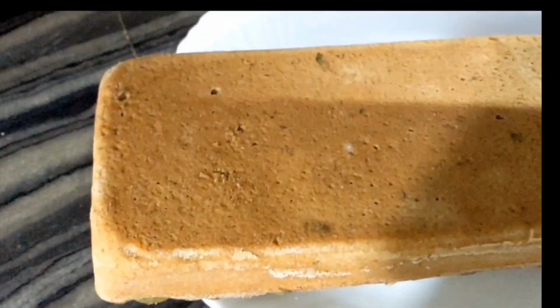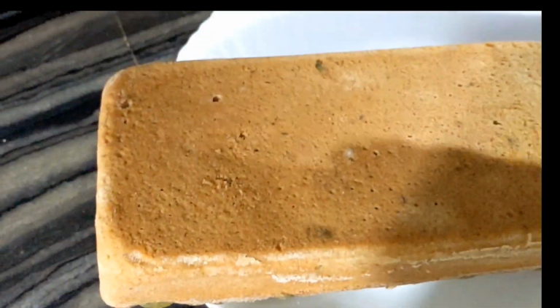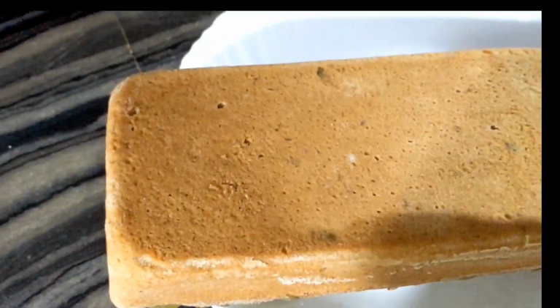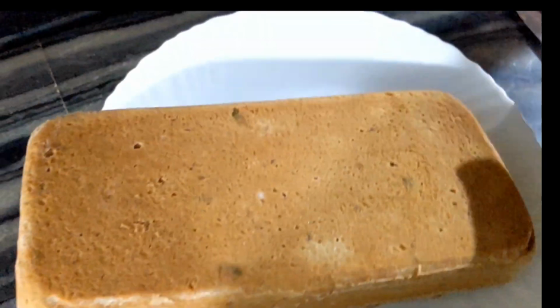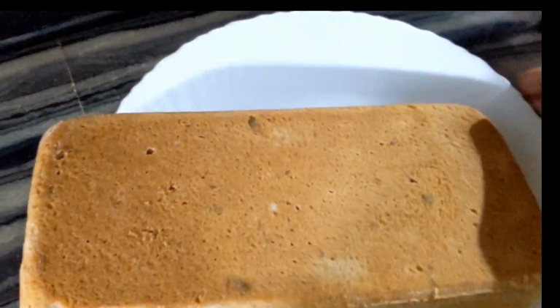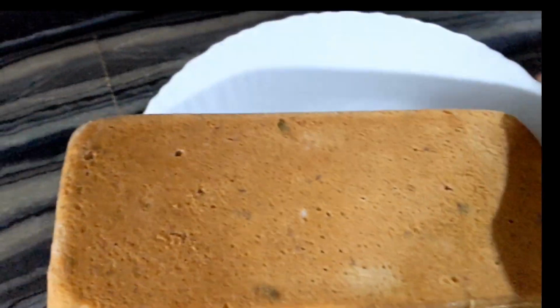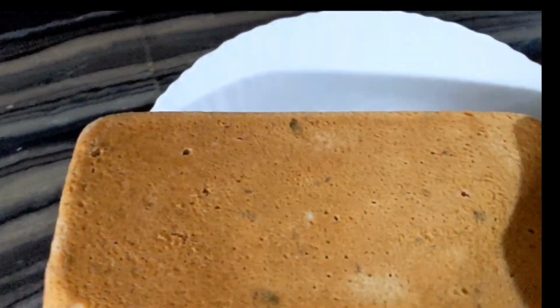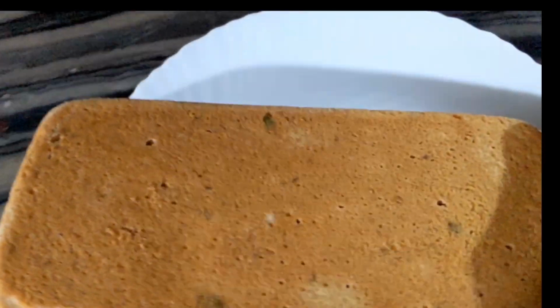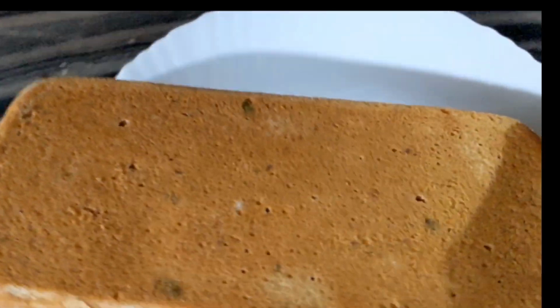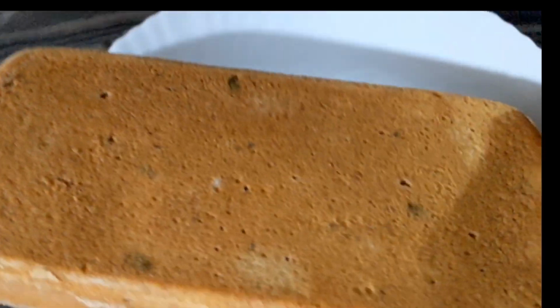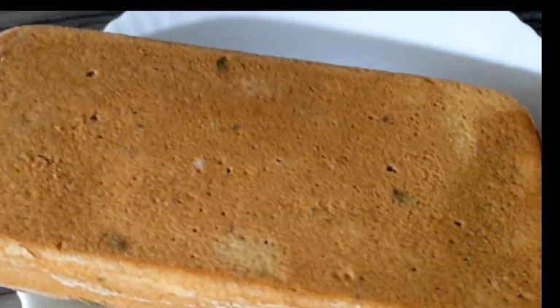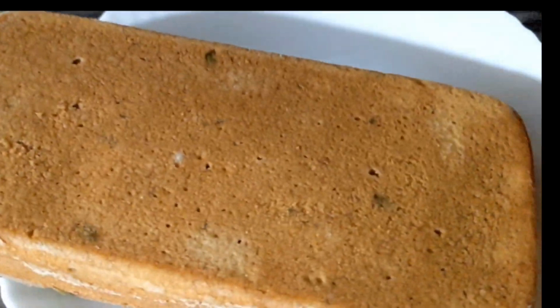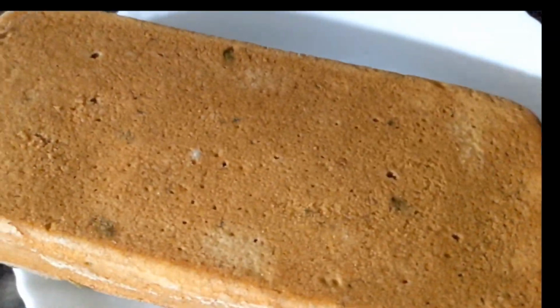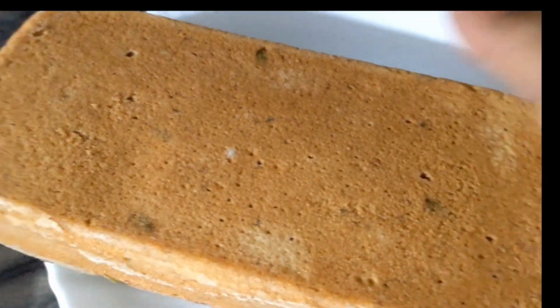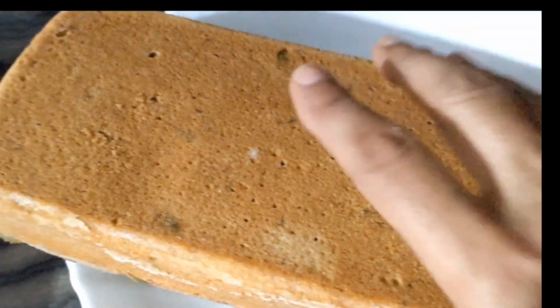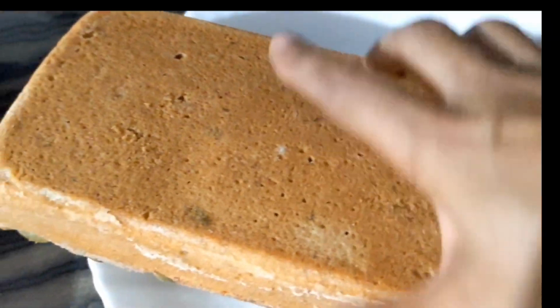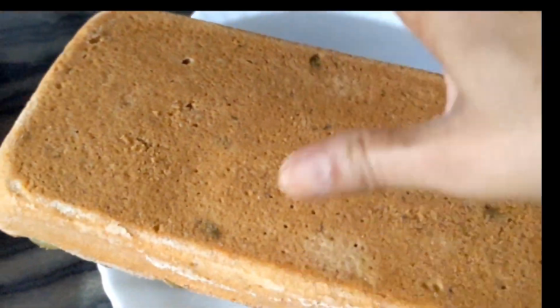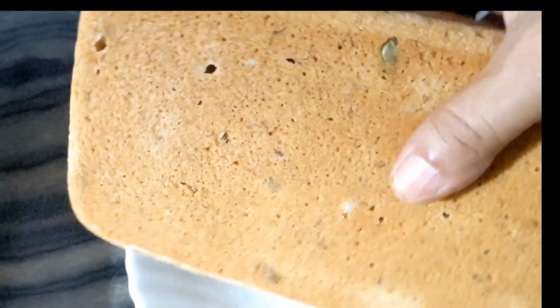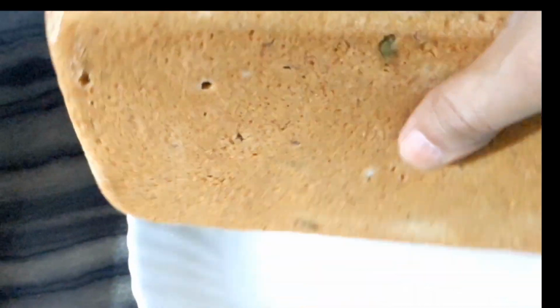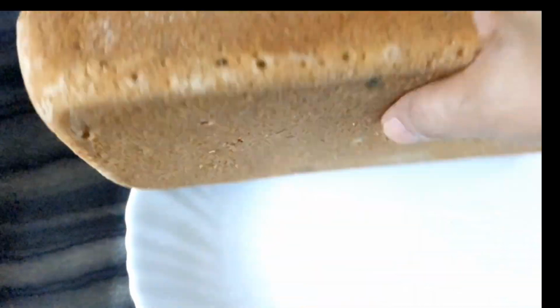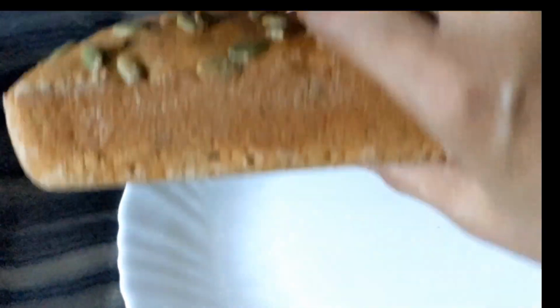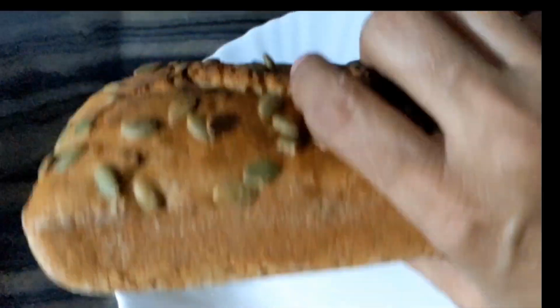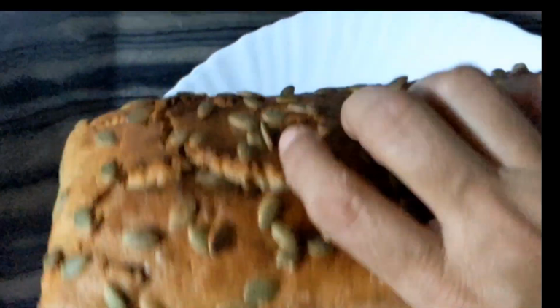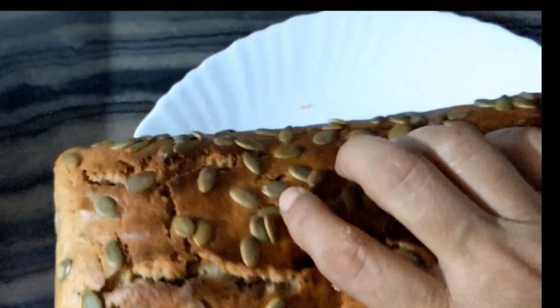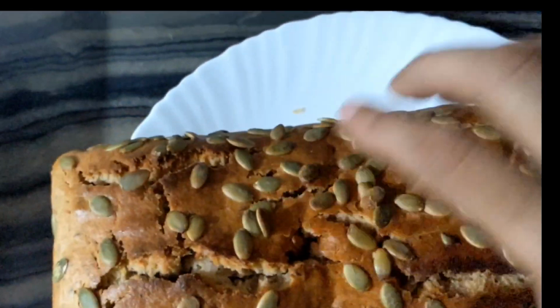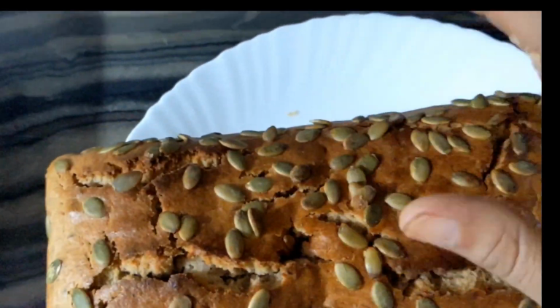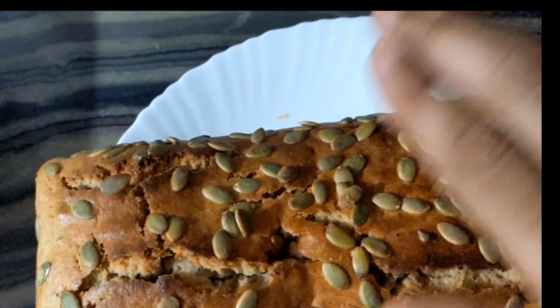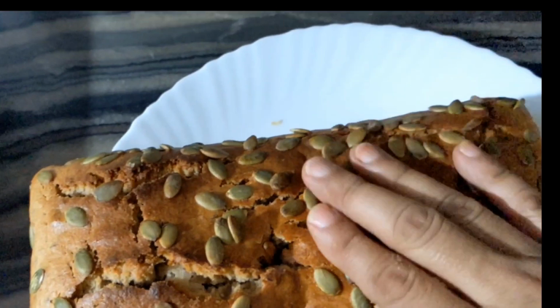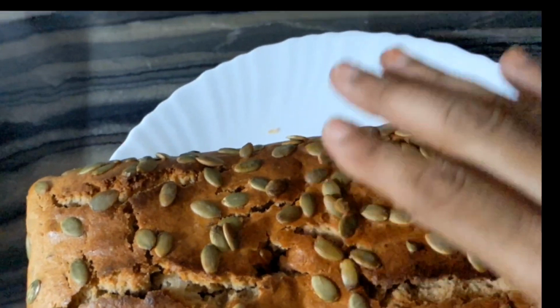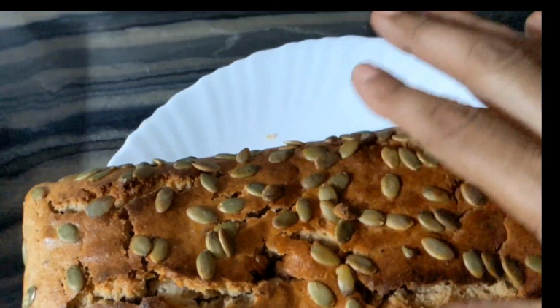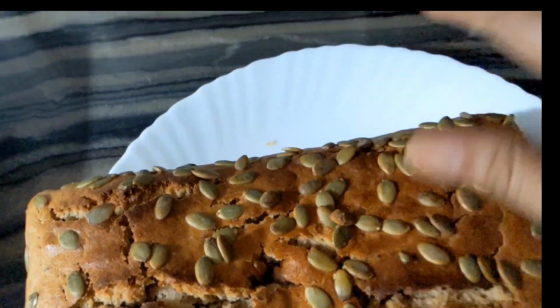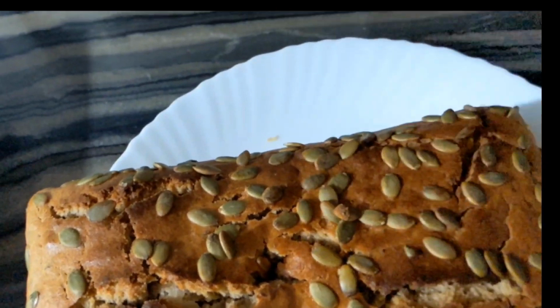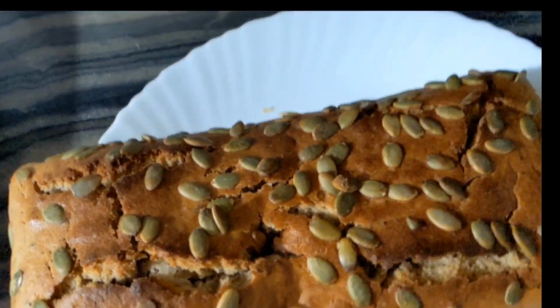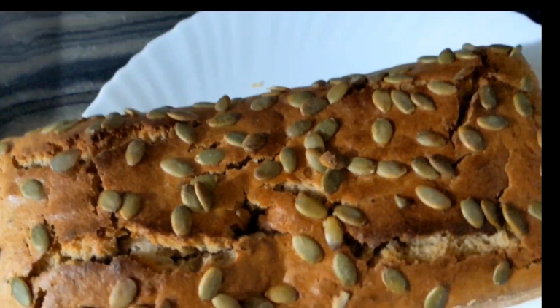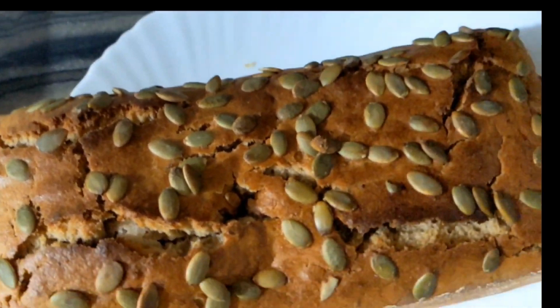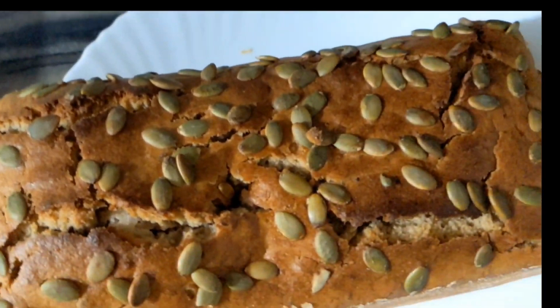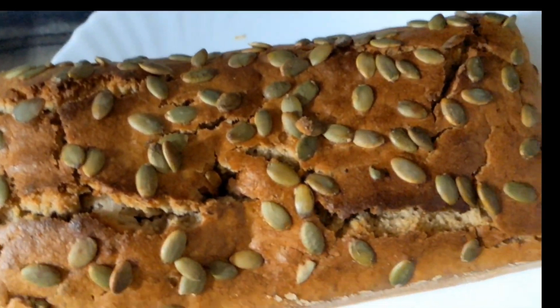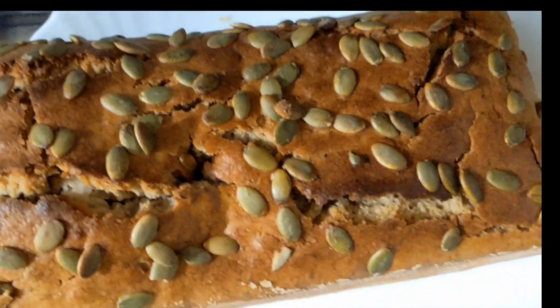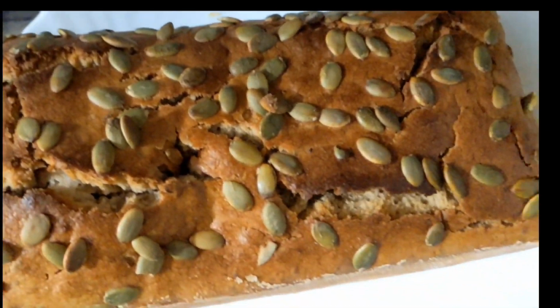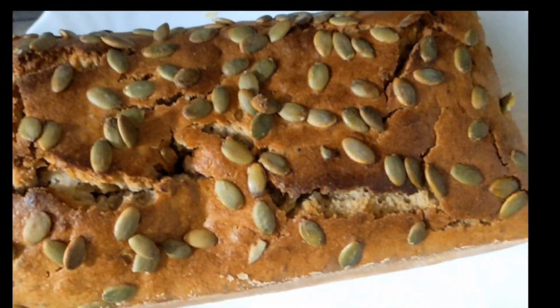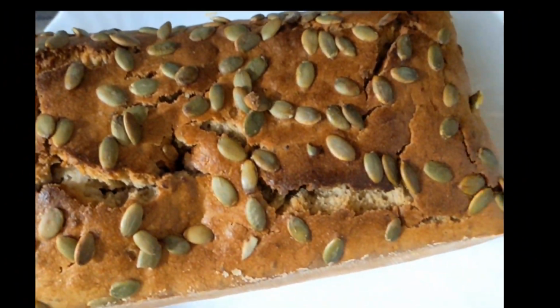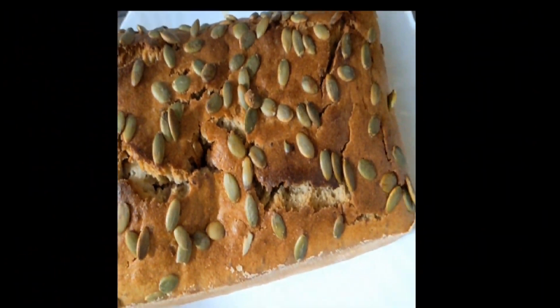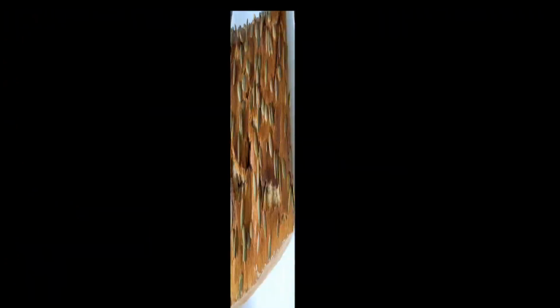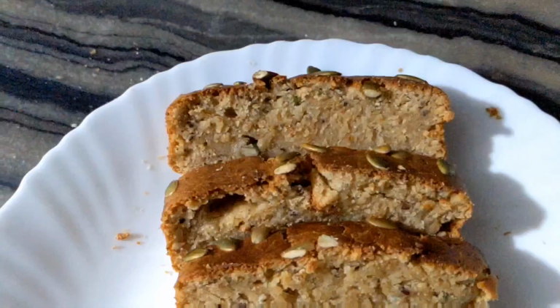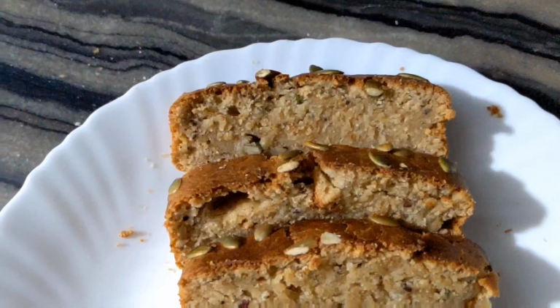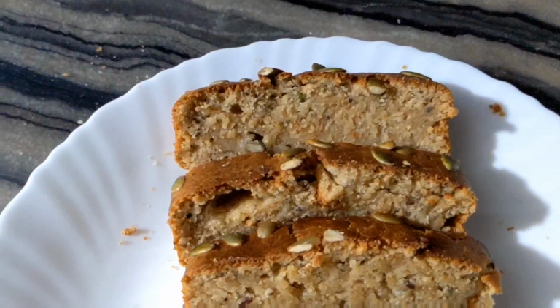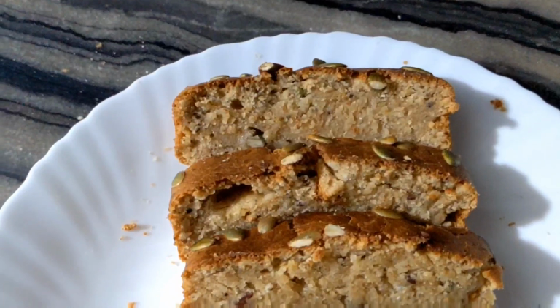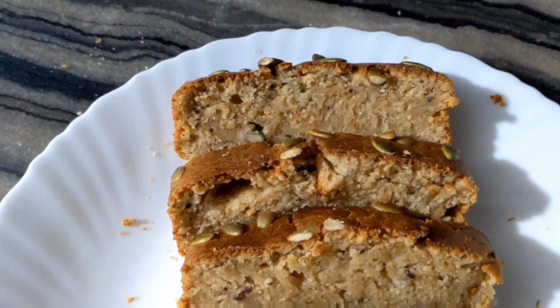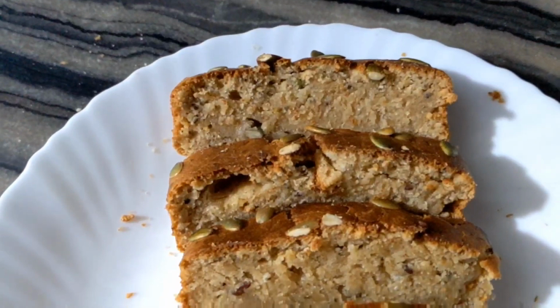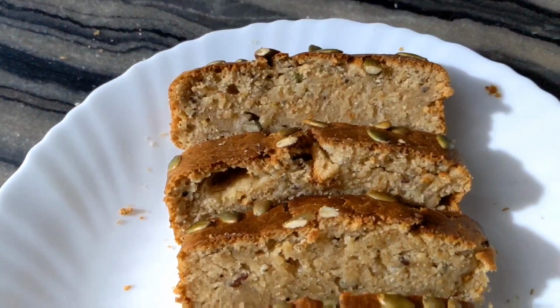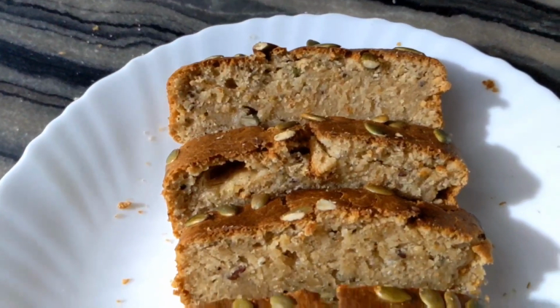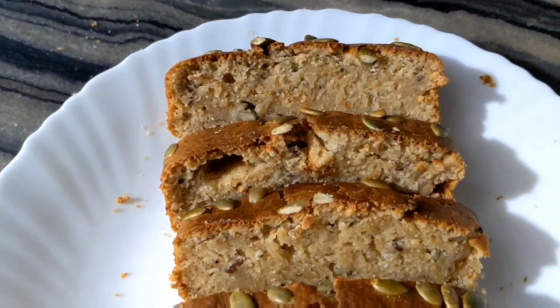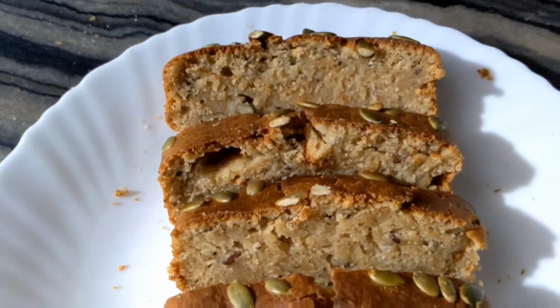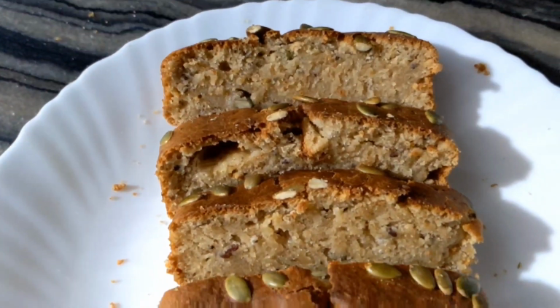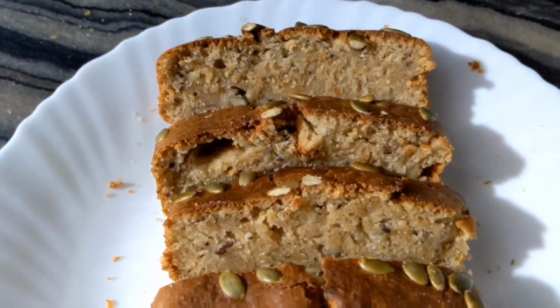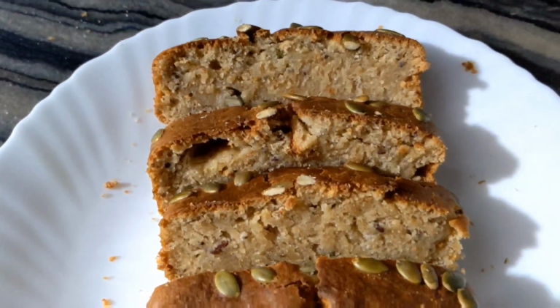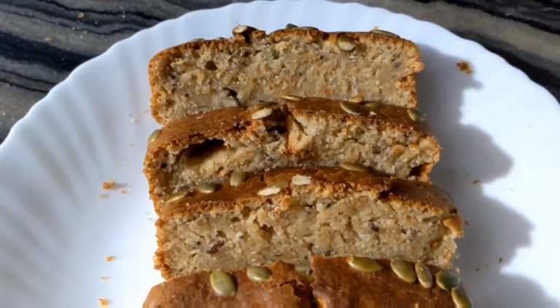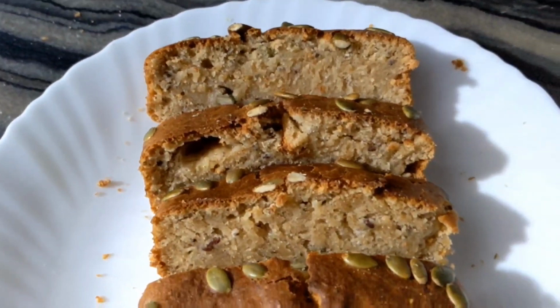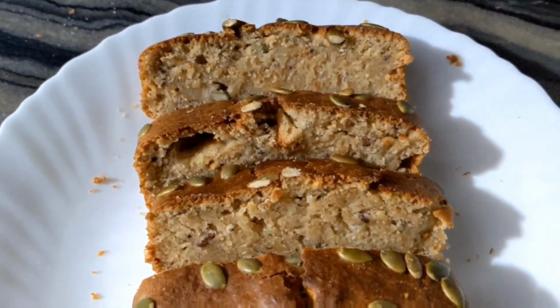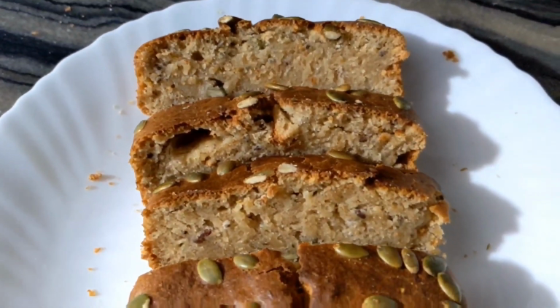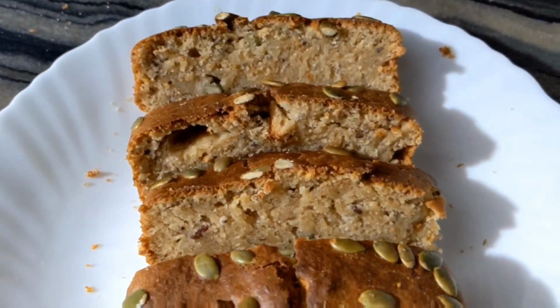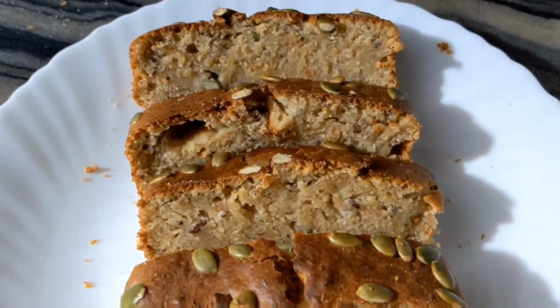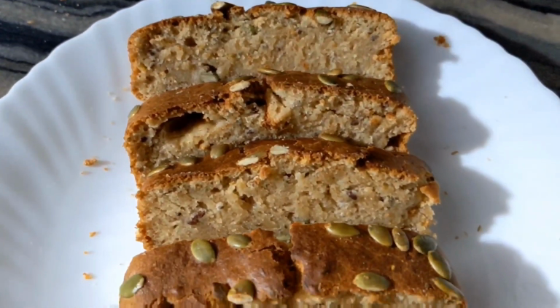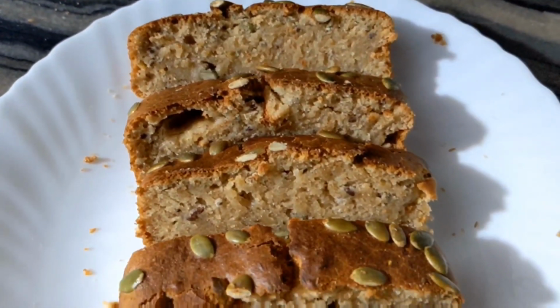Now I will cut the cake in the middle. Now this cake is ready.